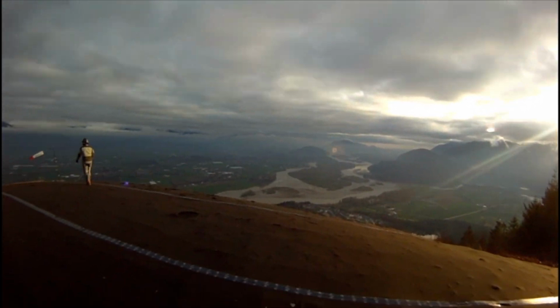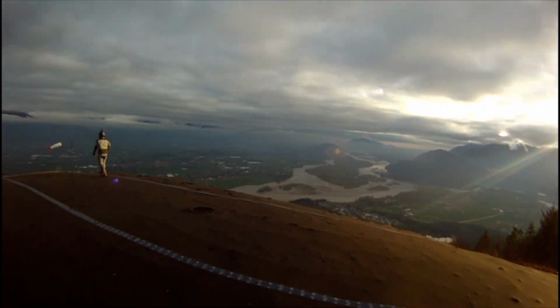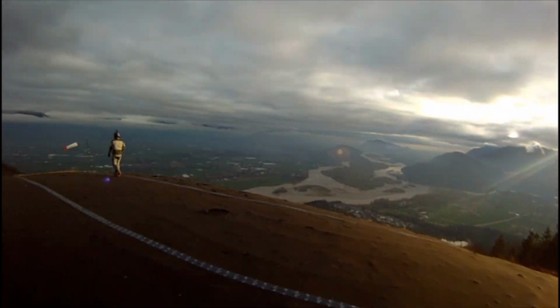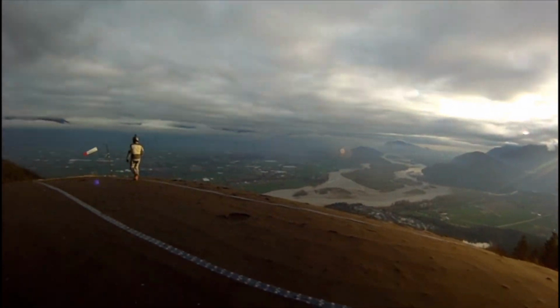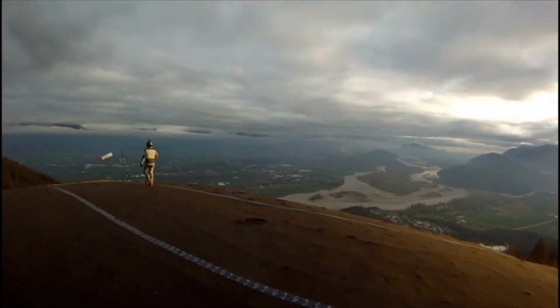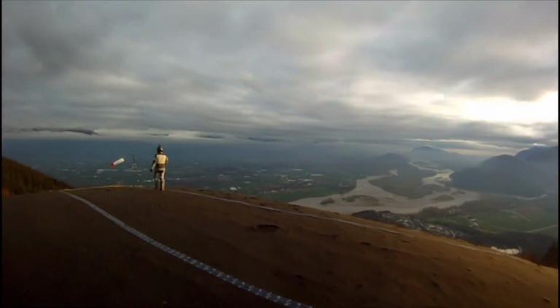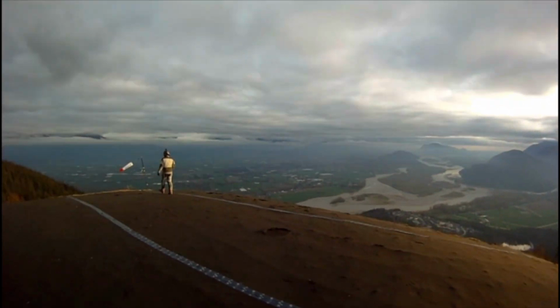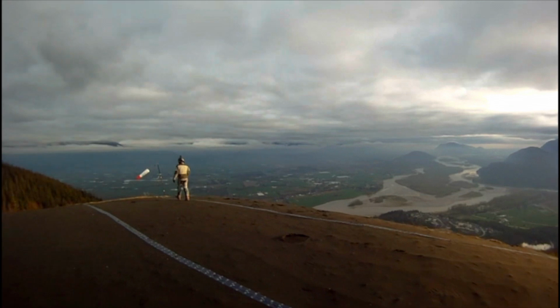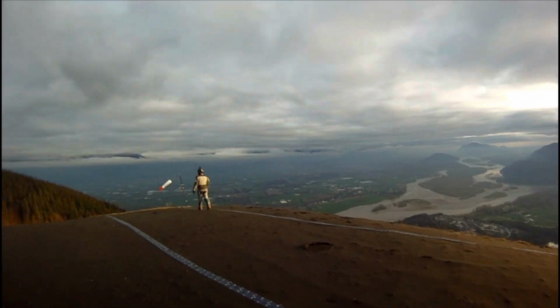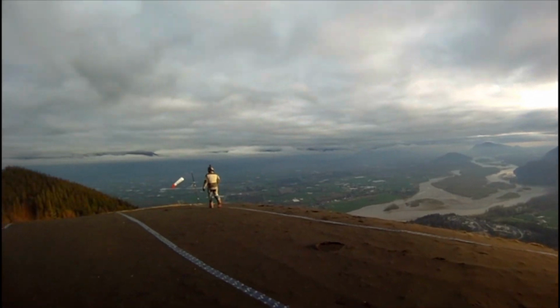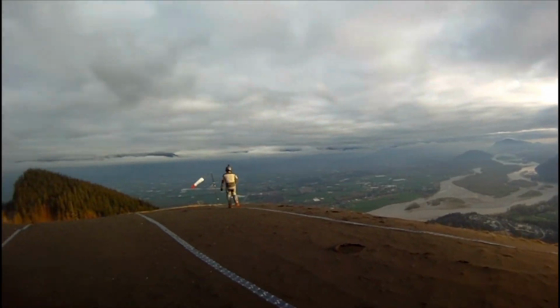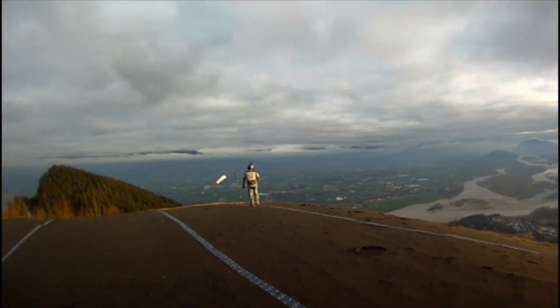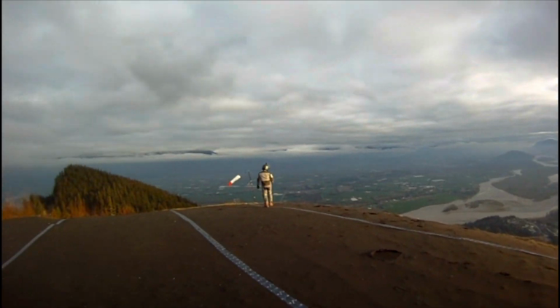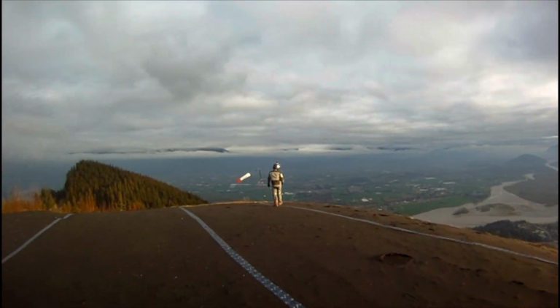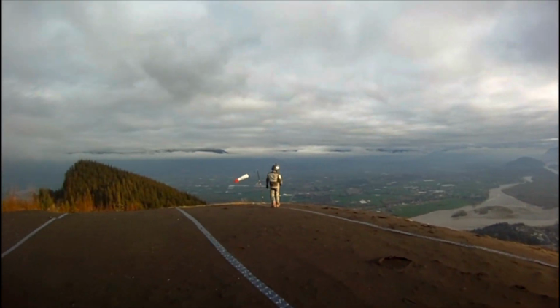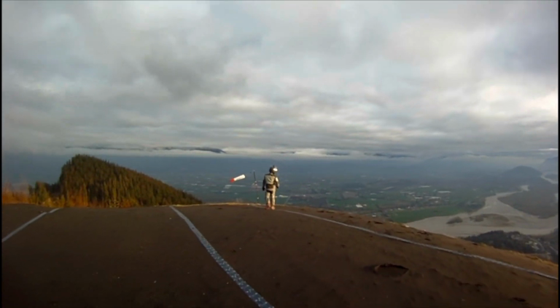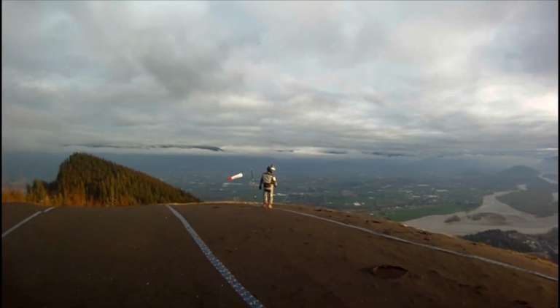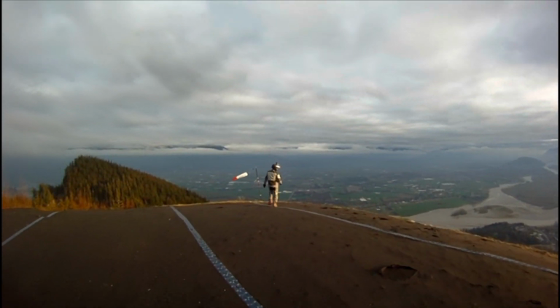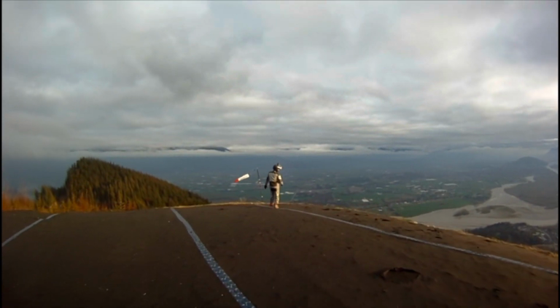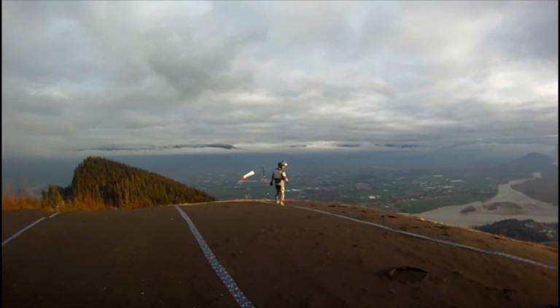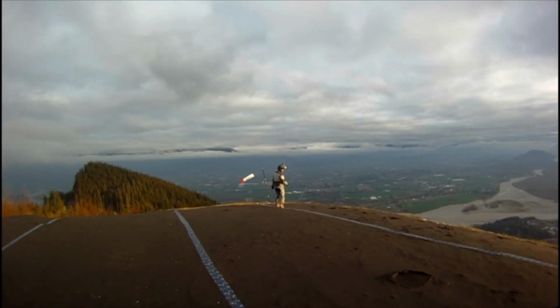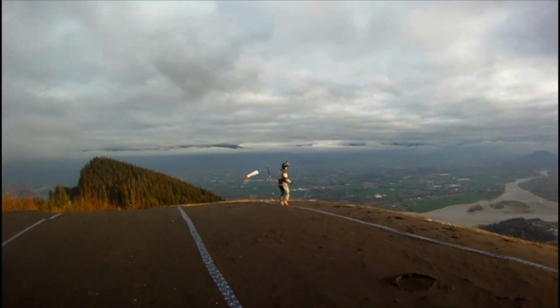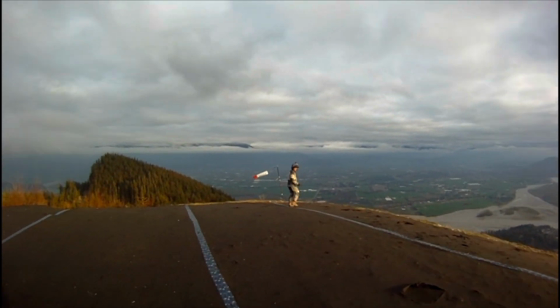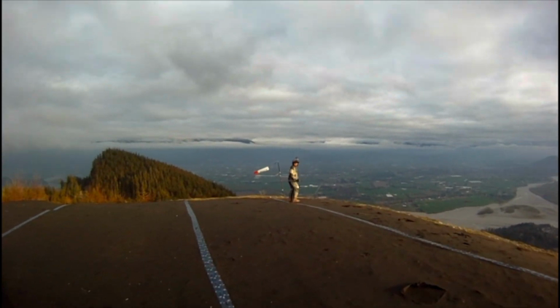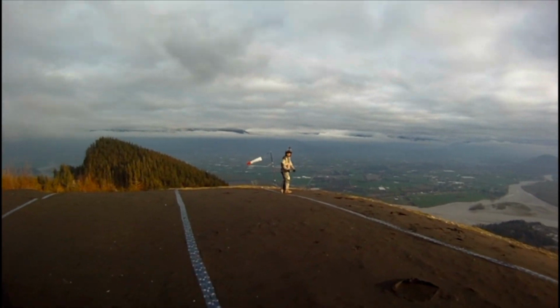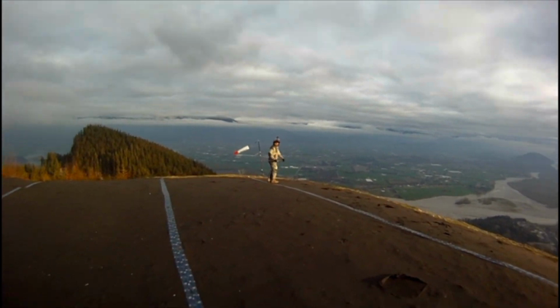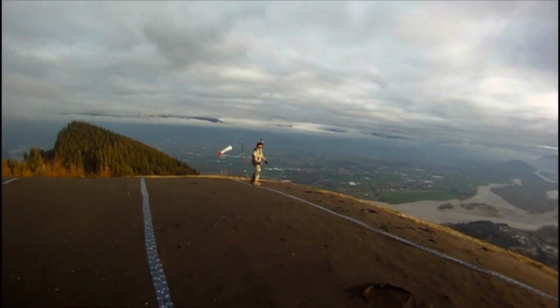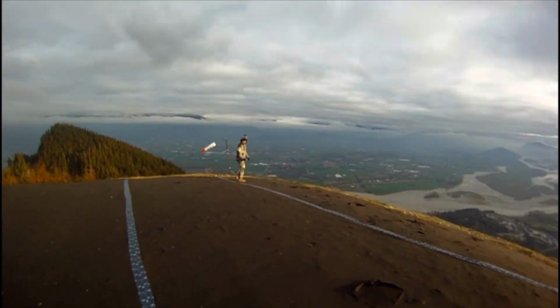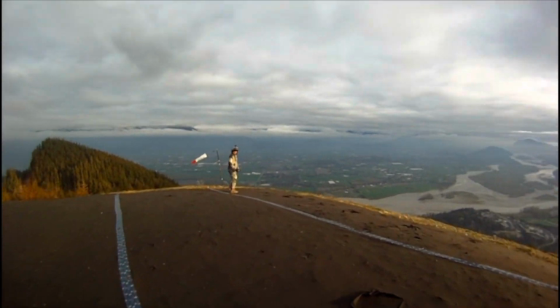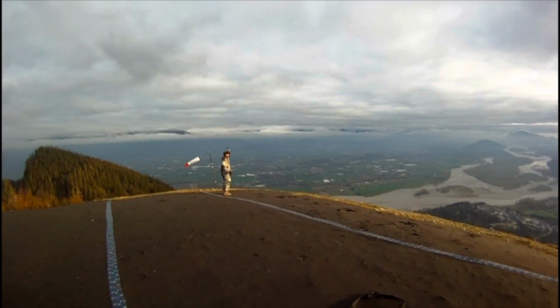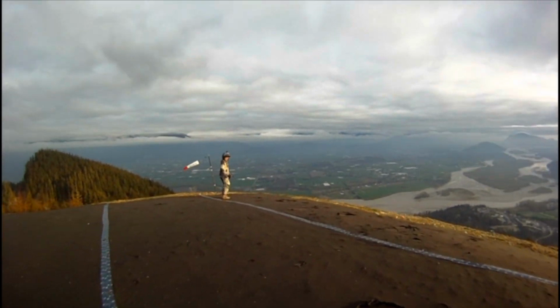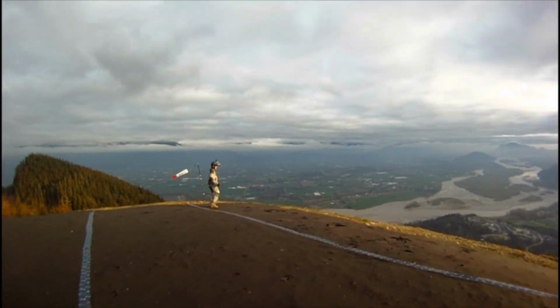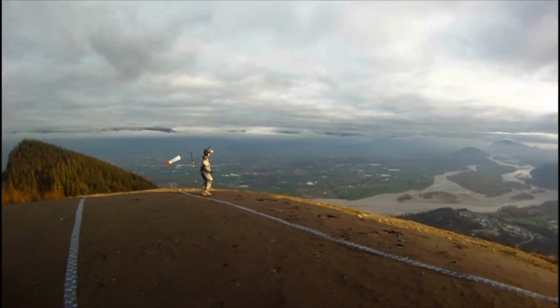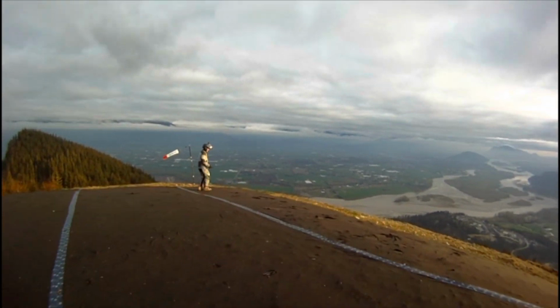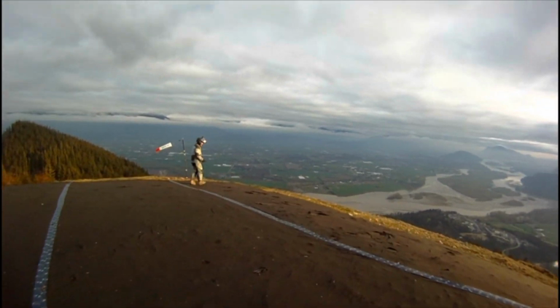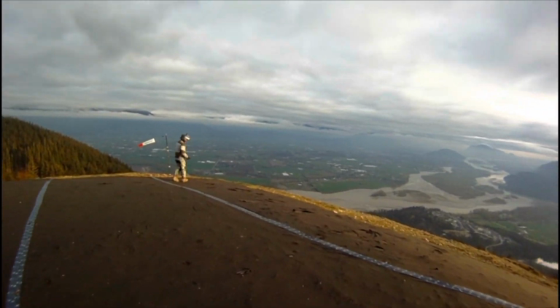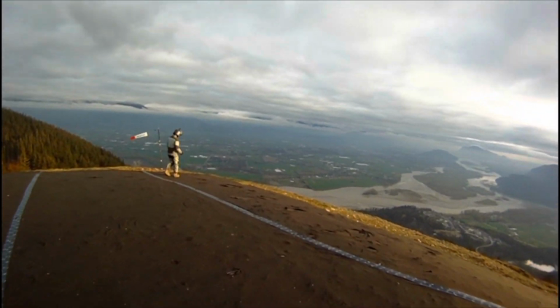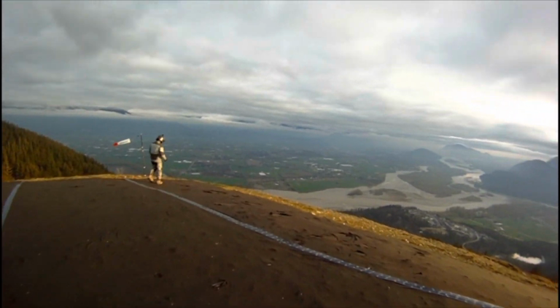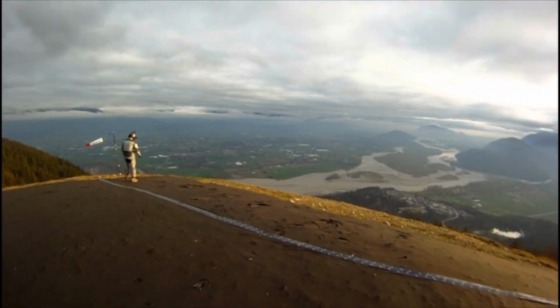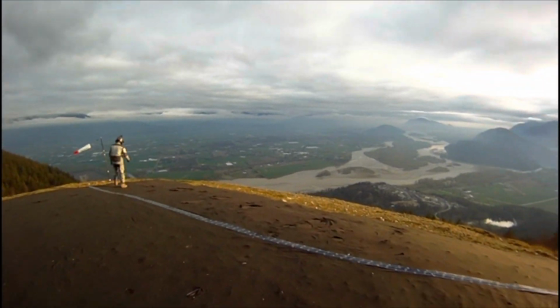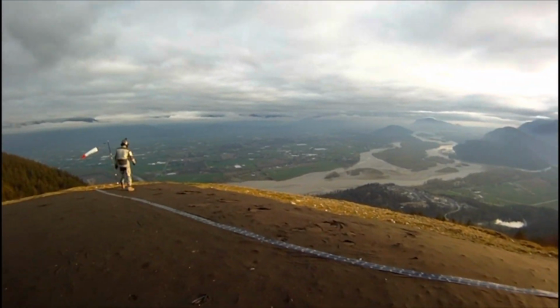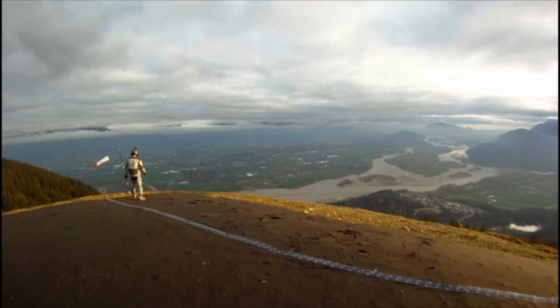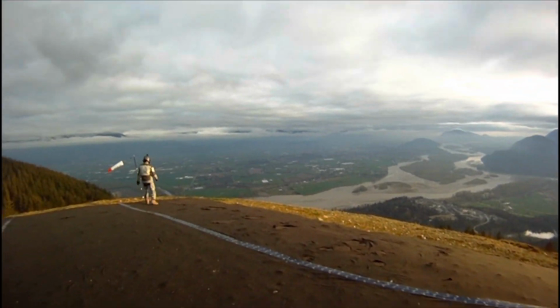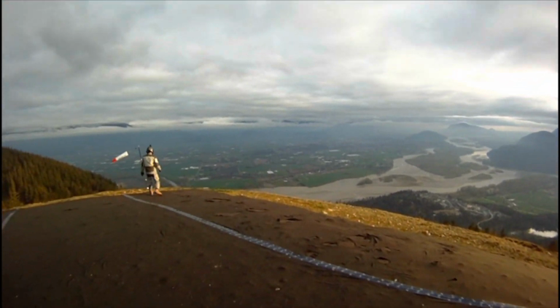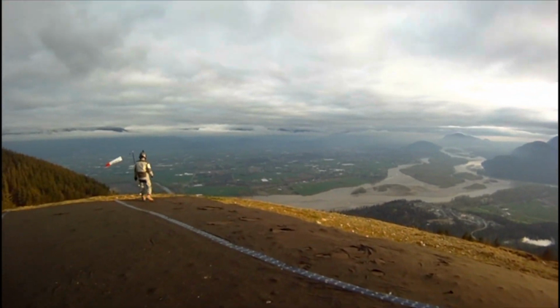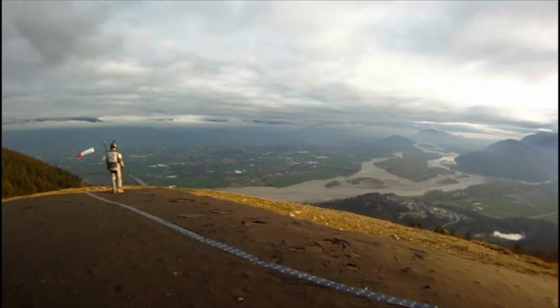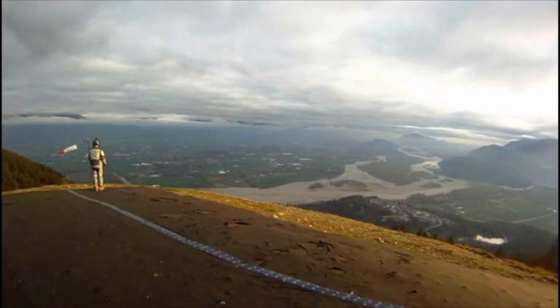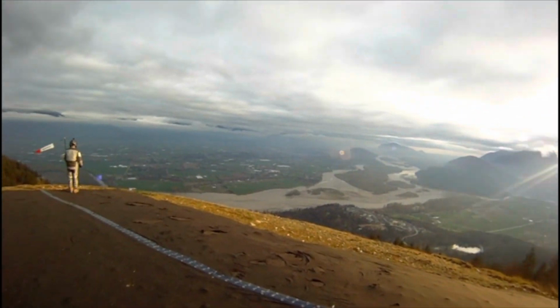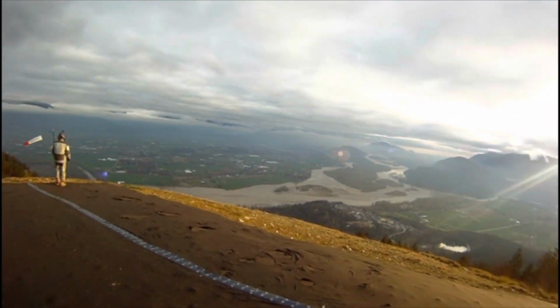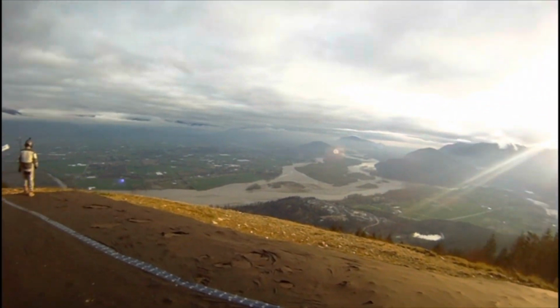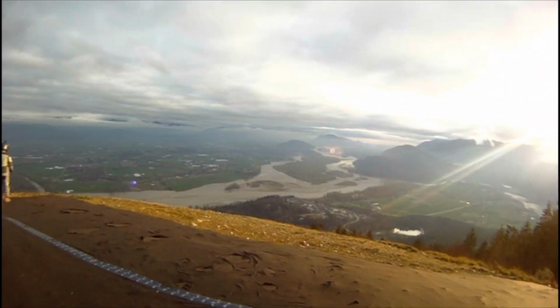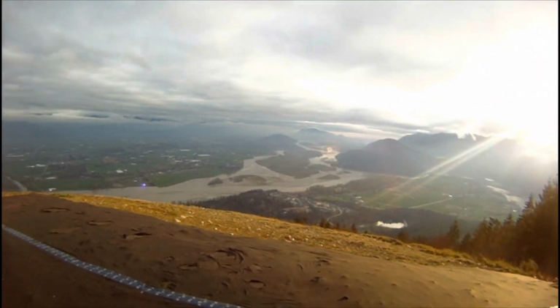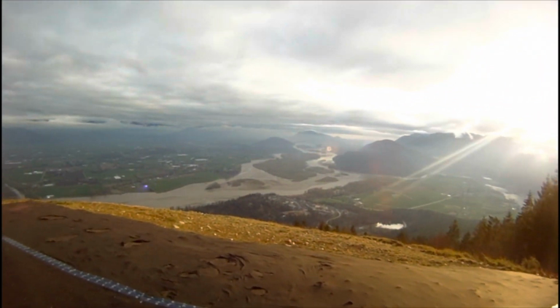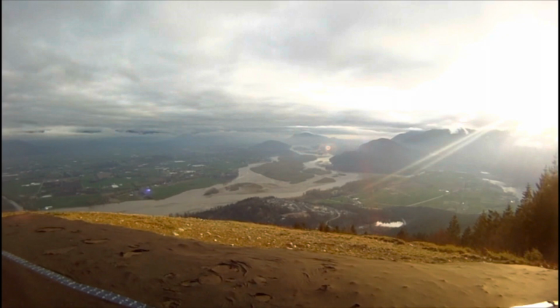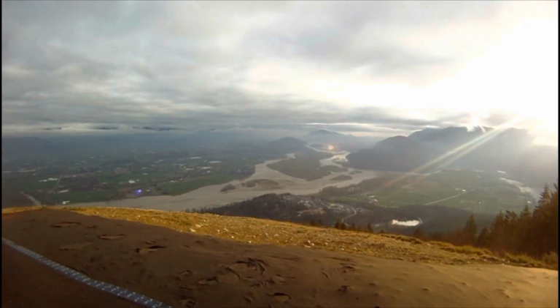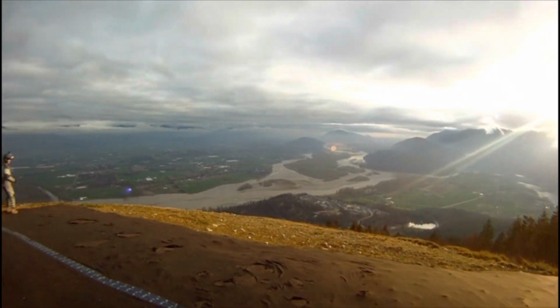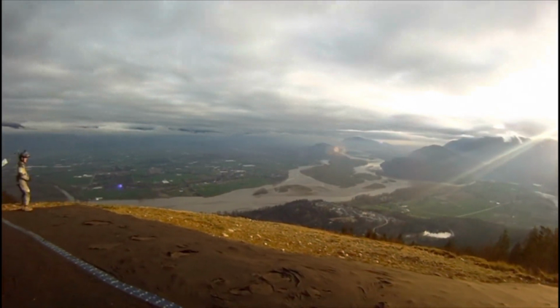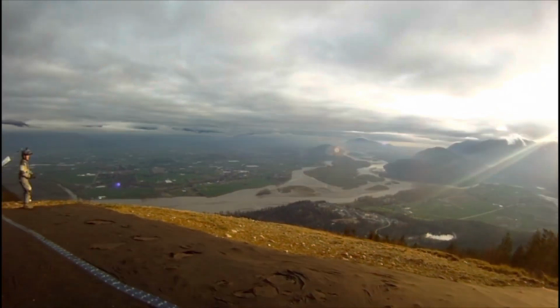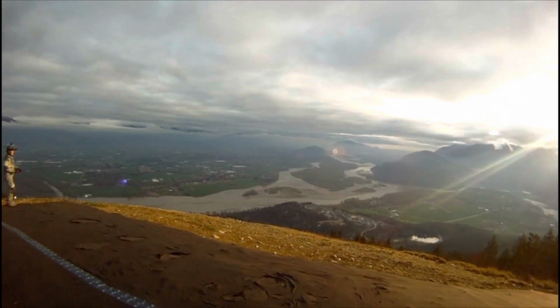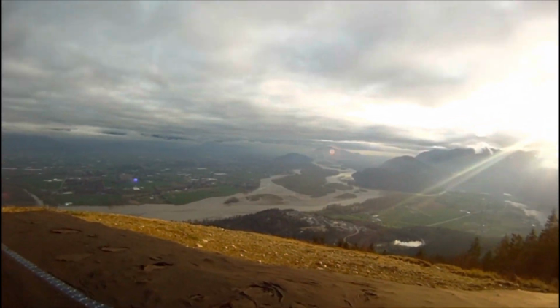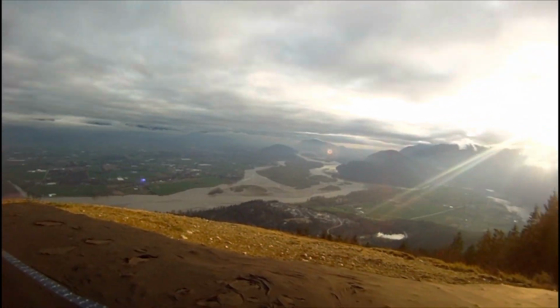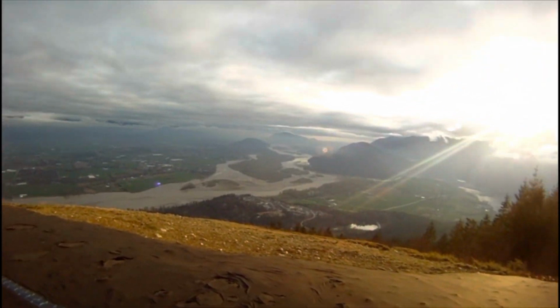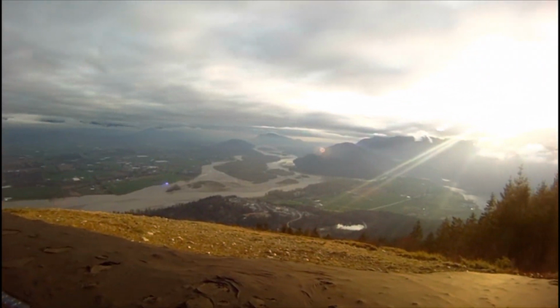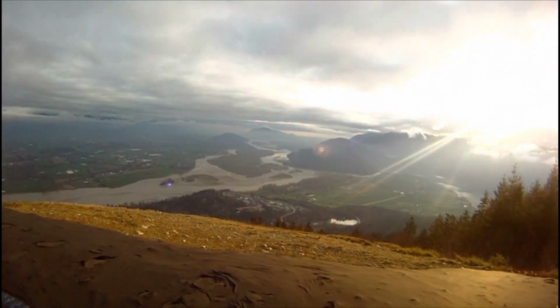That's the Fraser River down below from the top. We figured we should take our helmets off so we could enjoy the view properly.